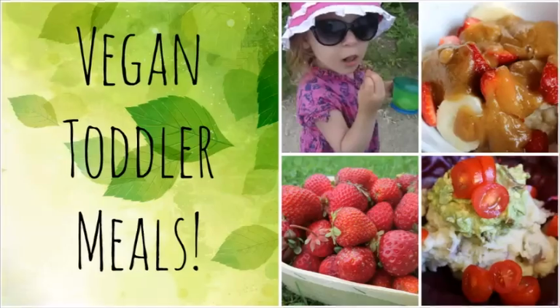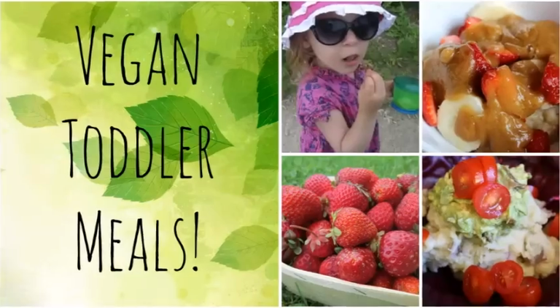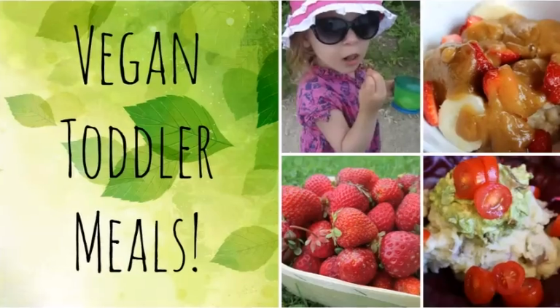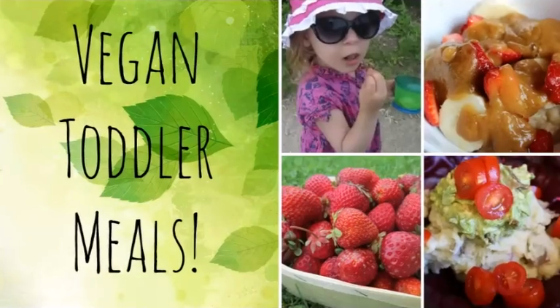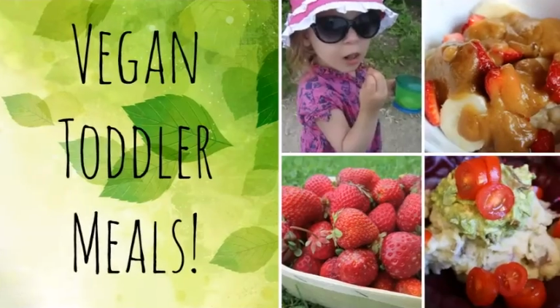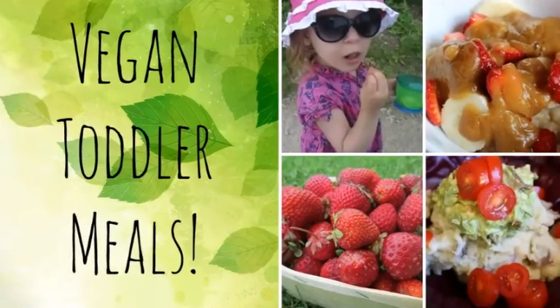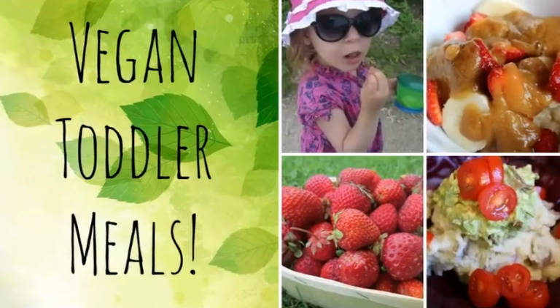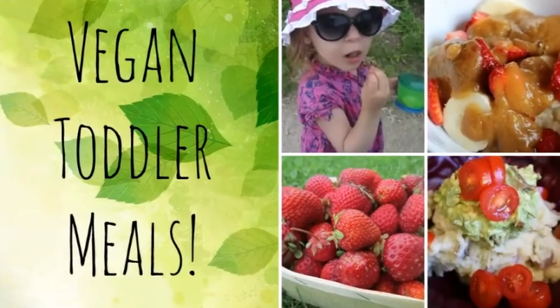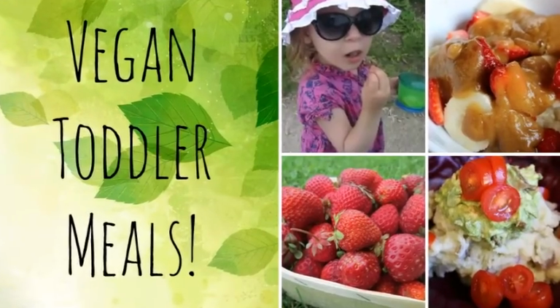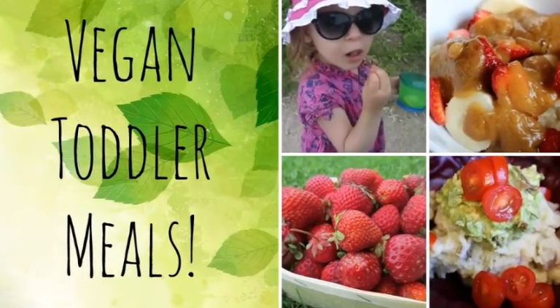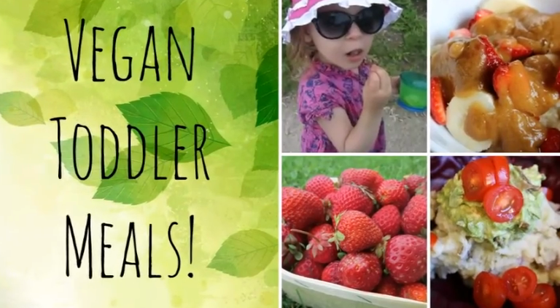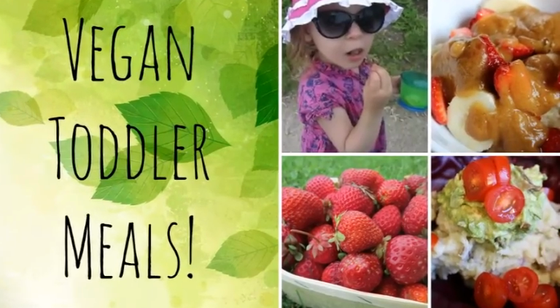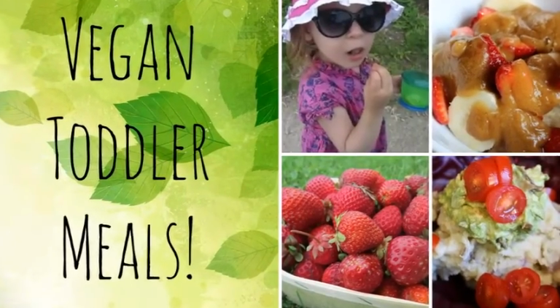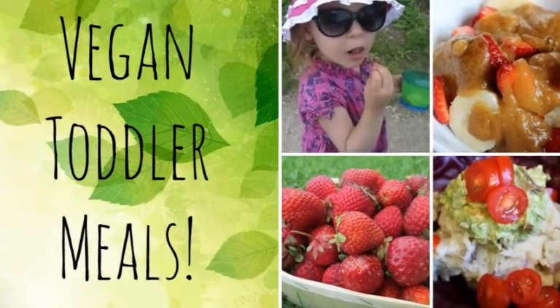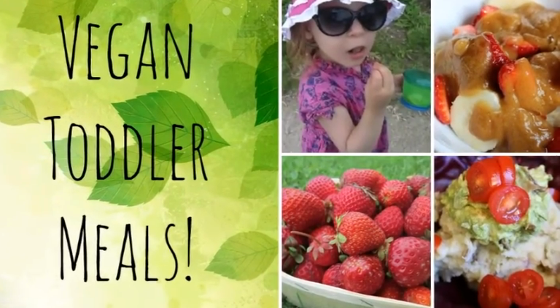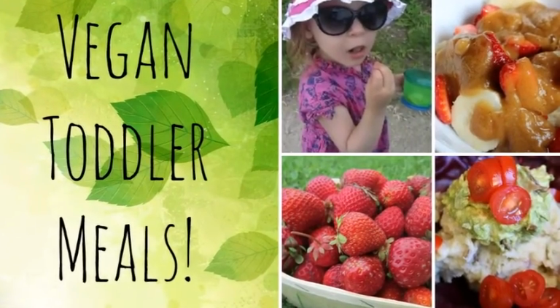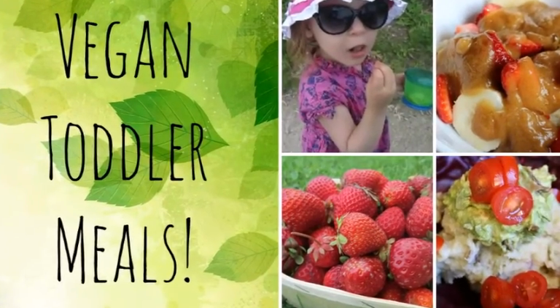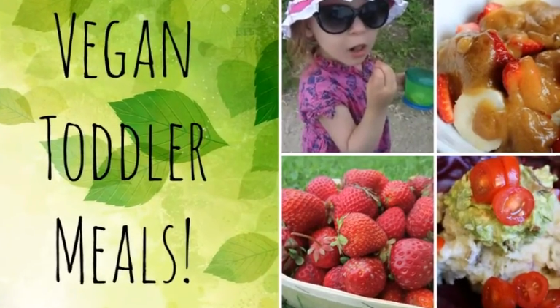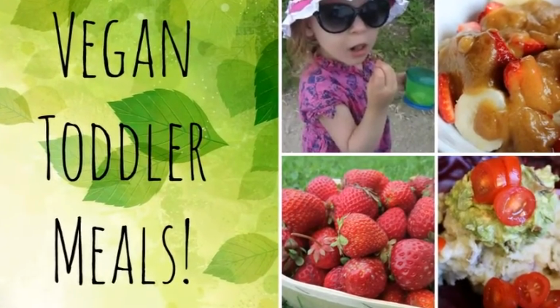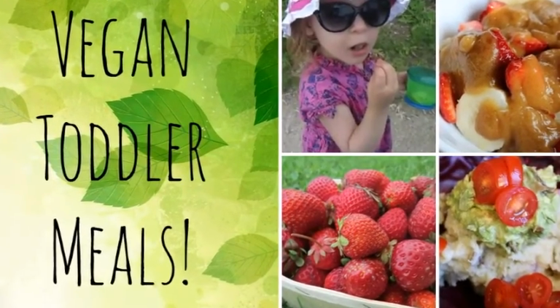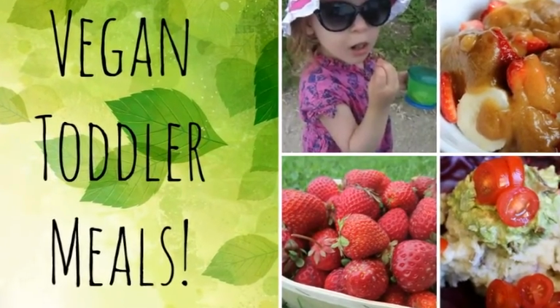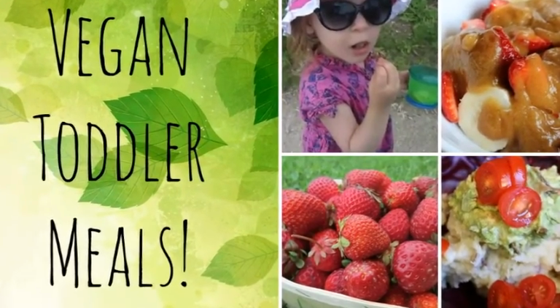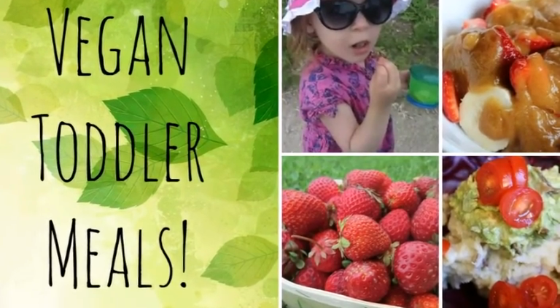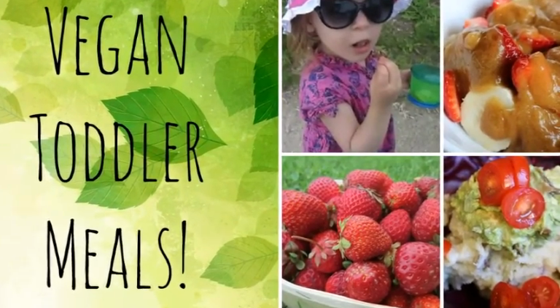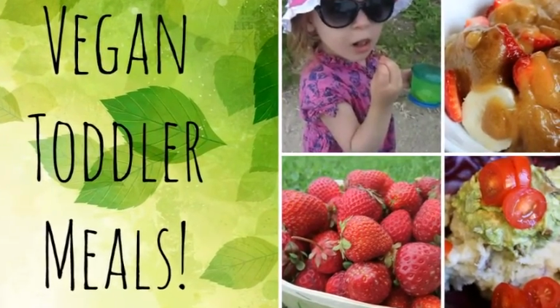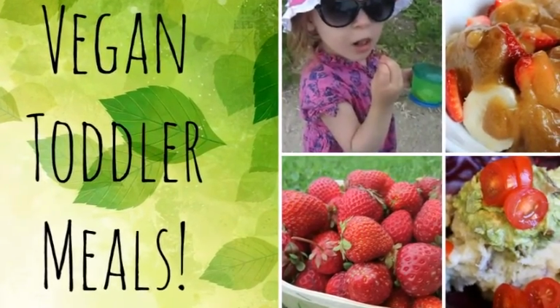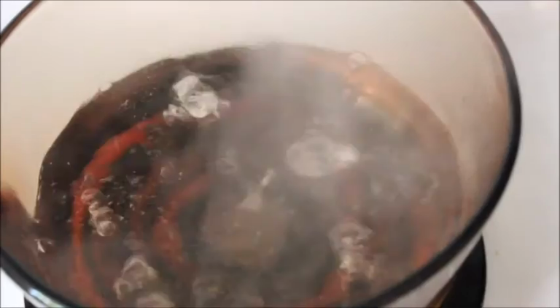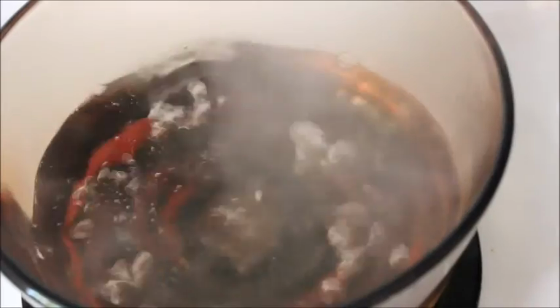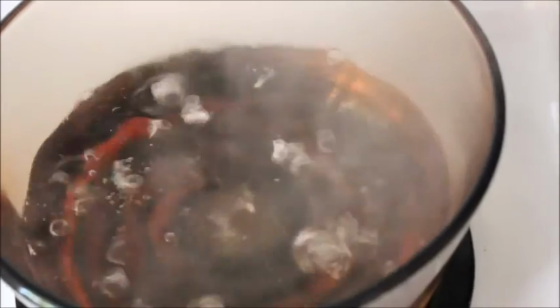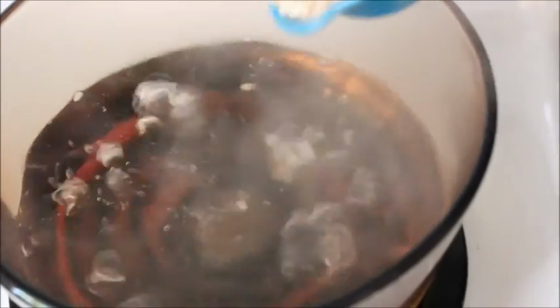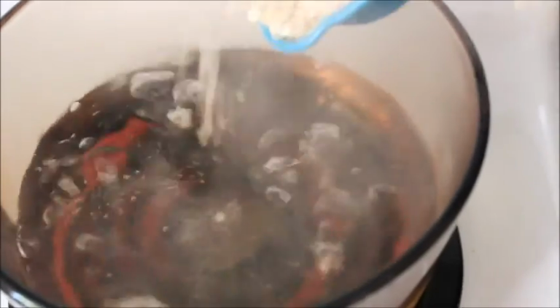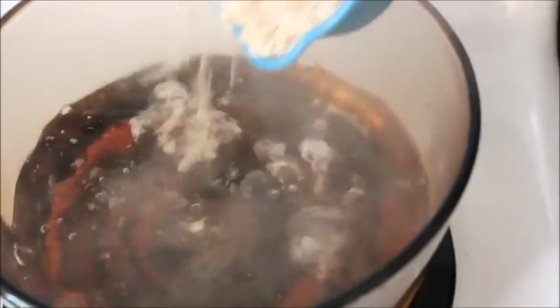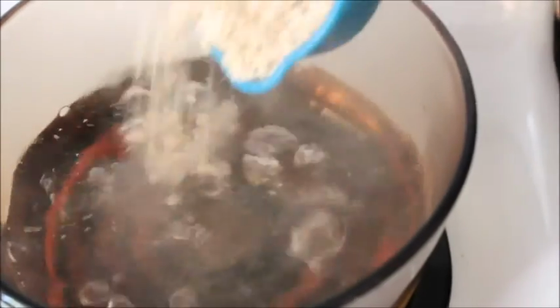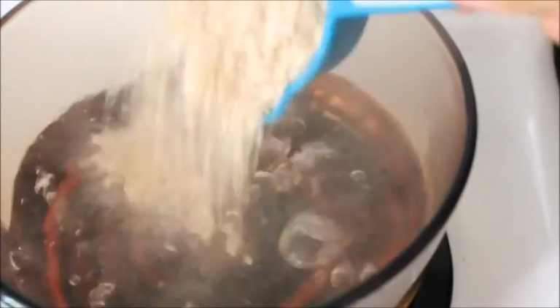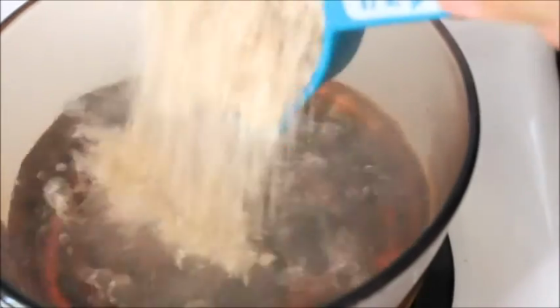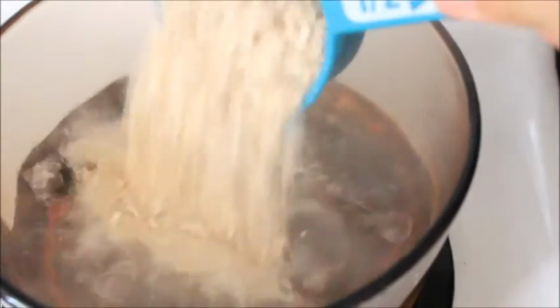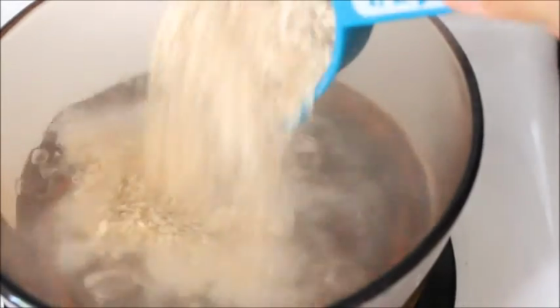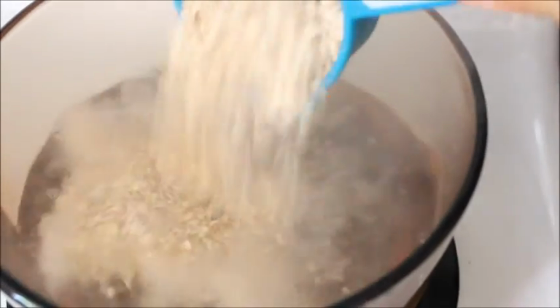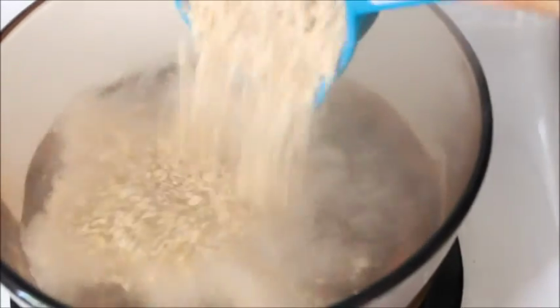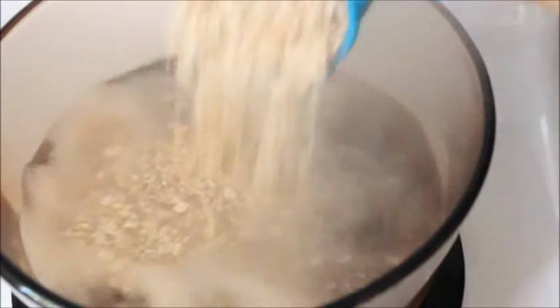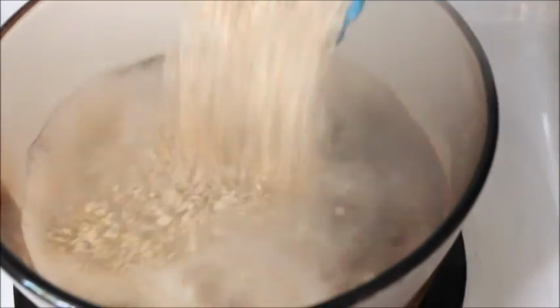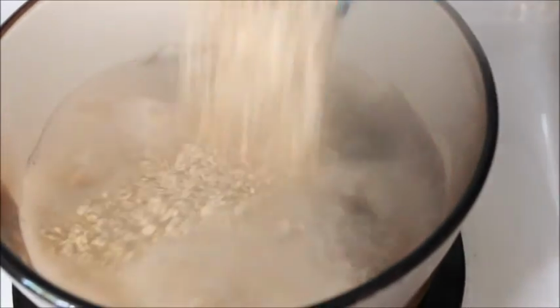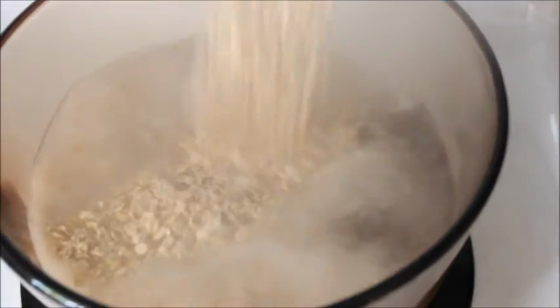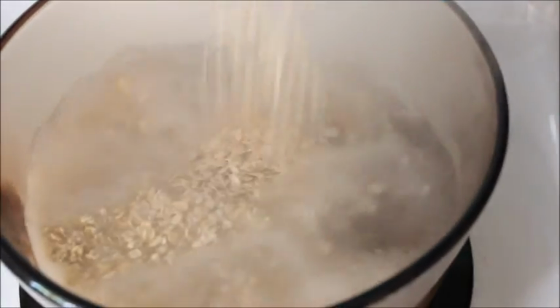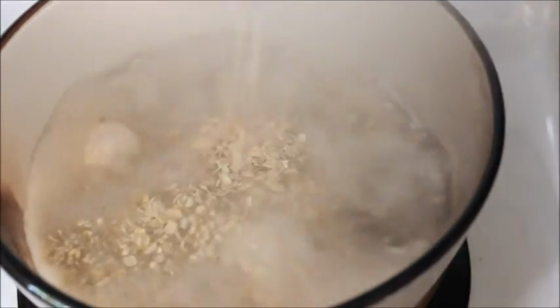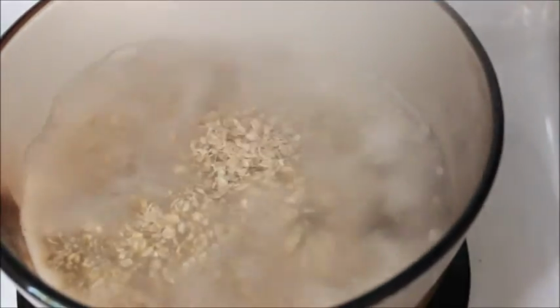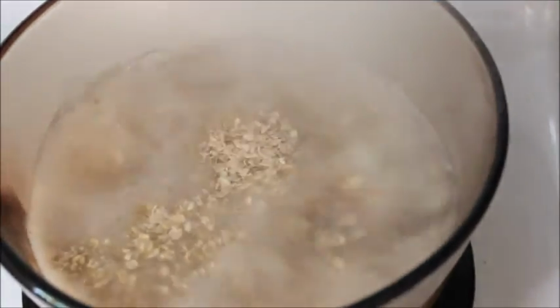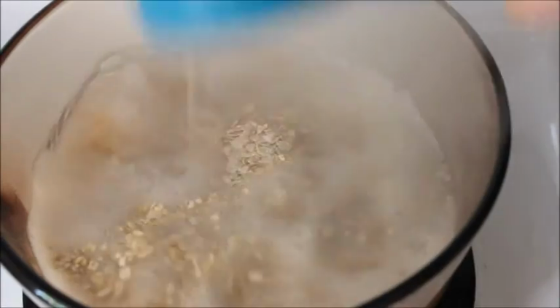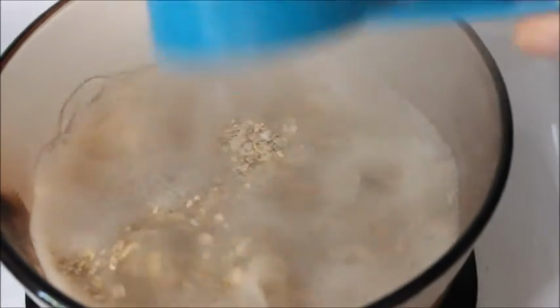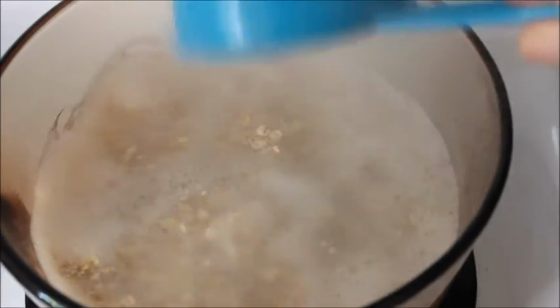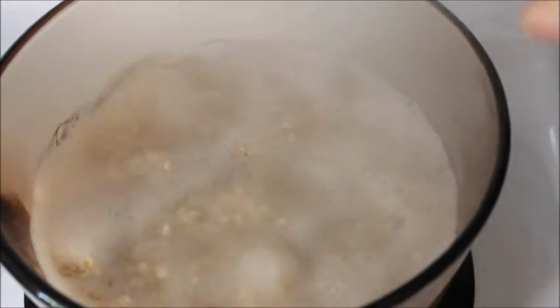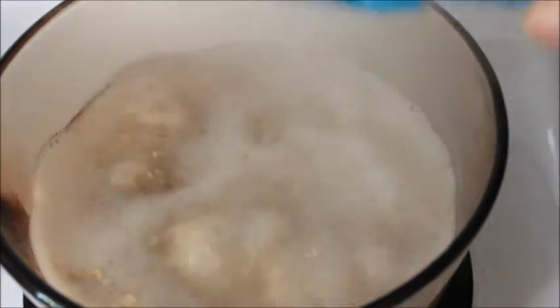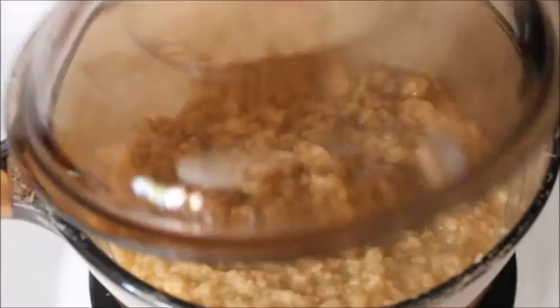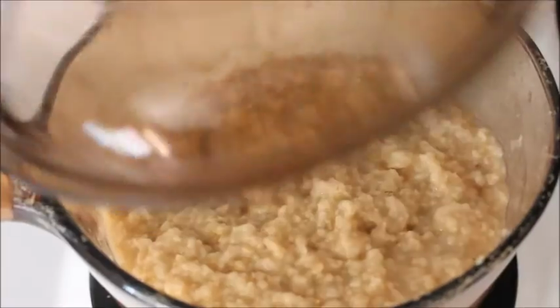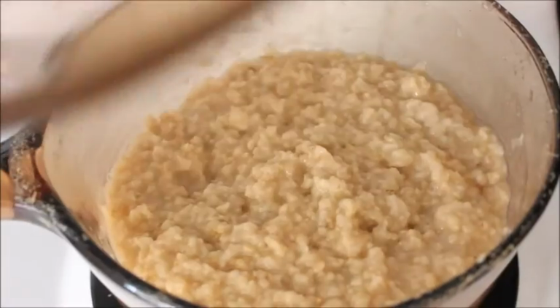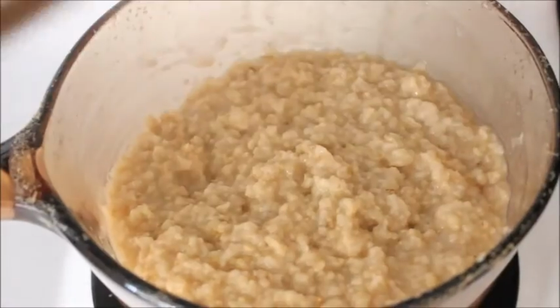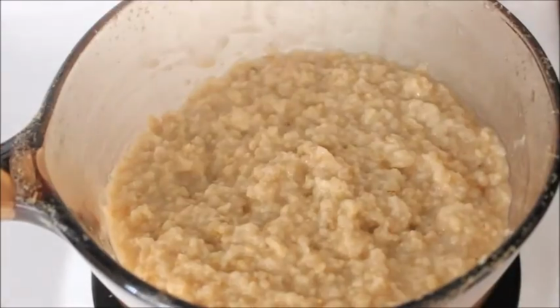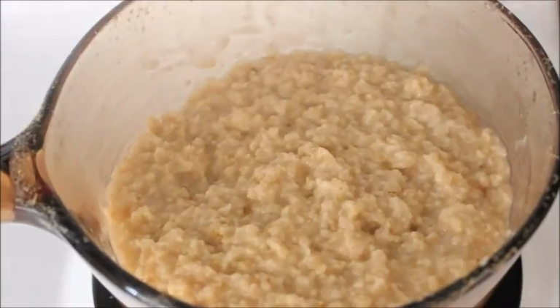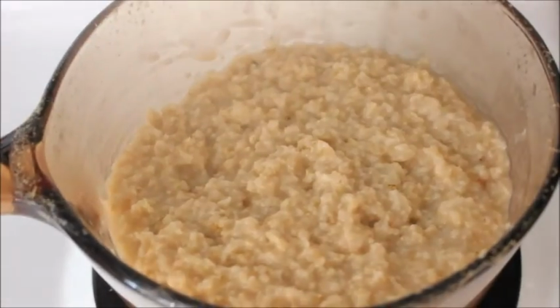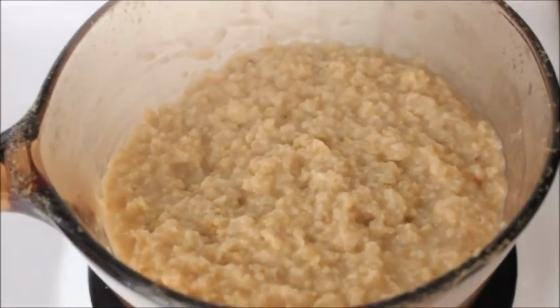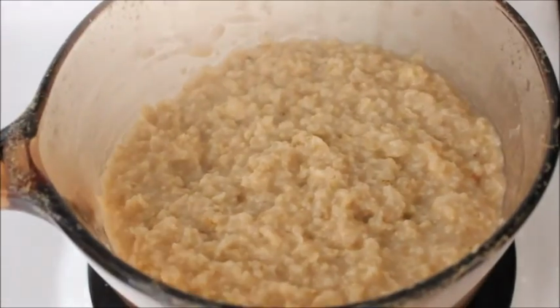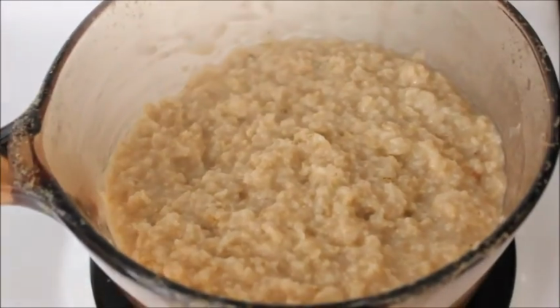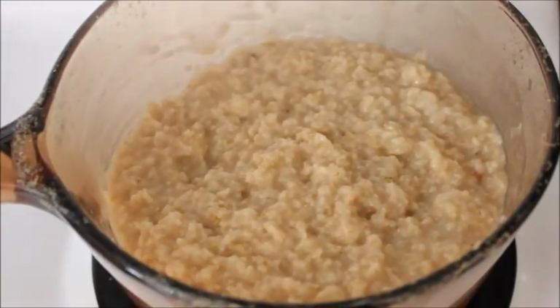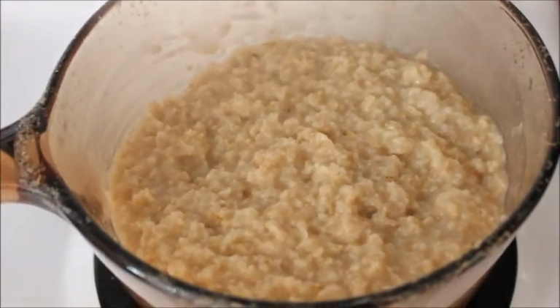Hi guys! In the morning I had some oatmeal, so I've added three cups of water to a pot with one and a half cups of quick oats.